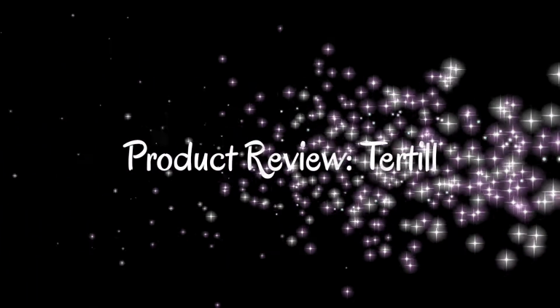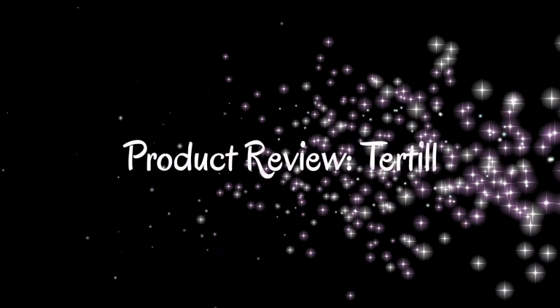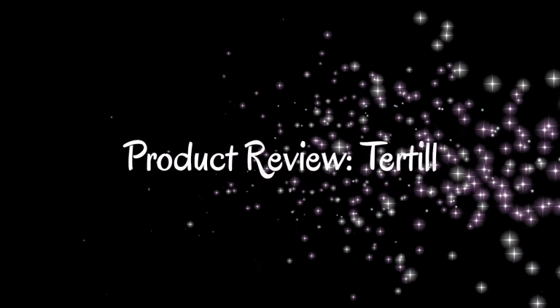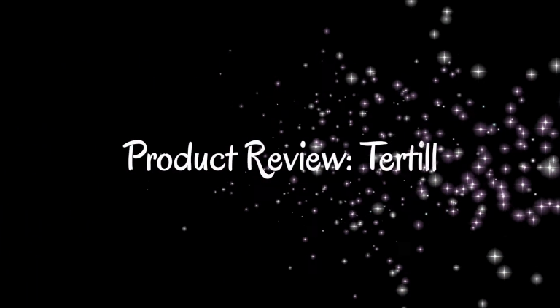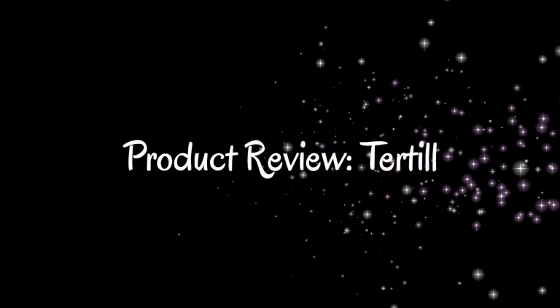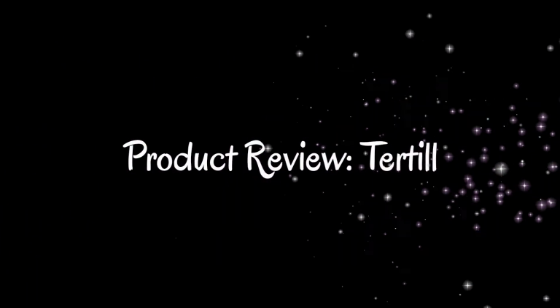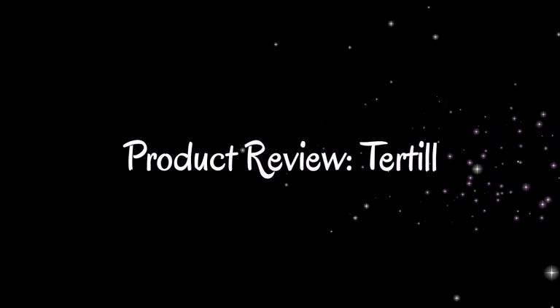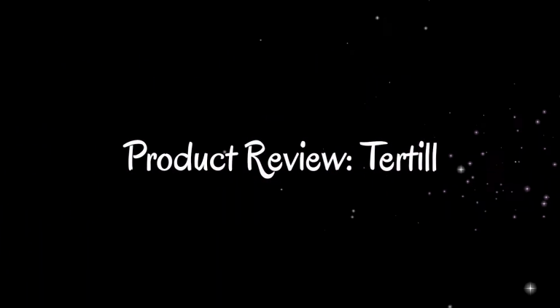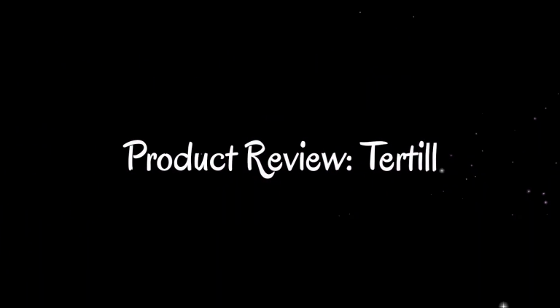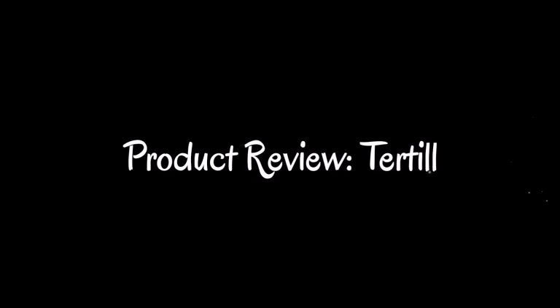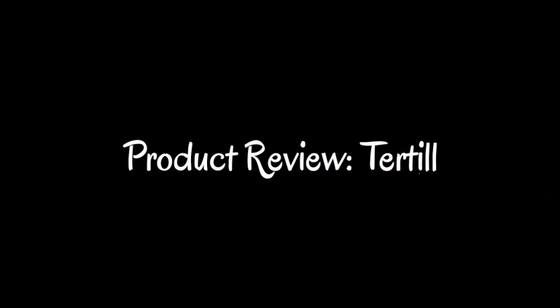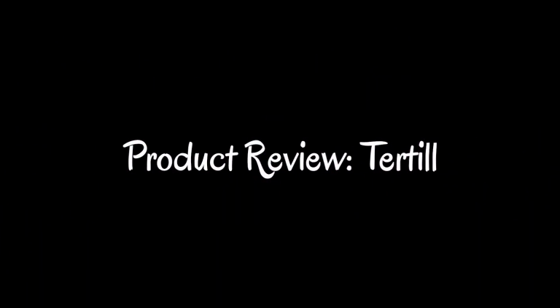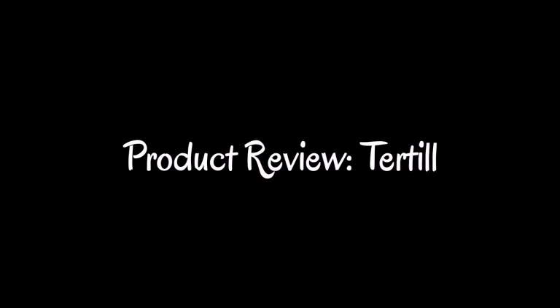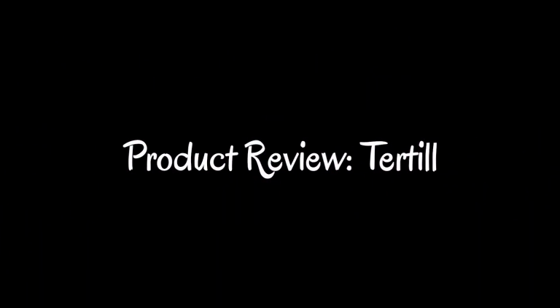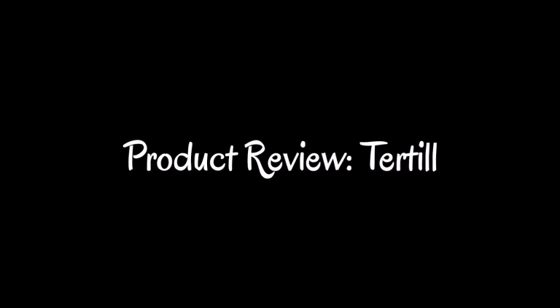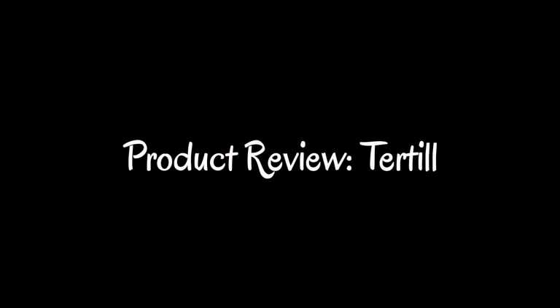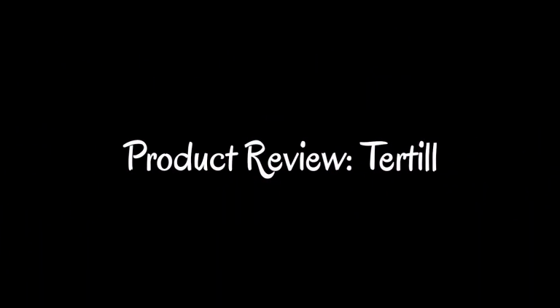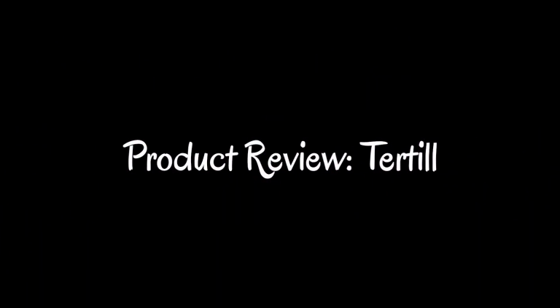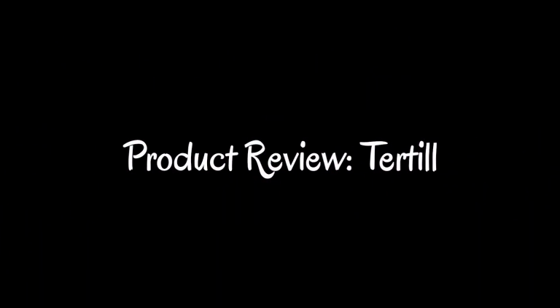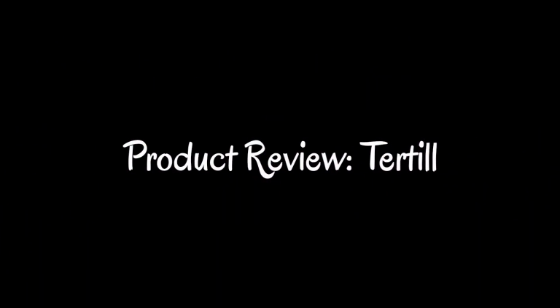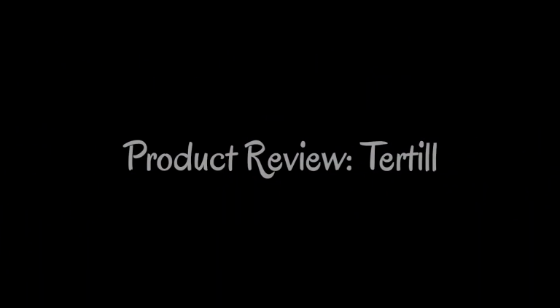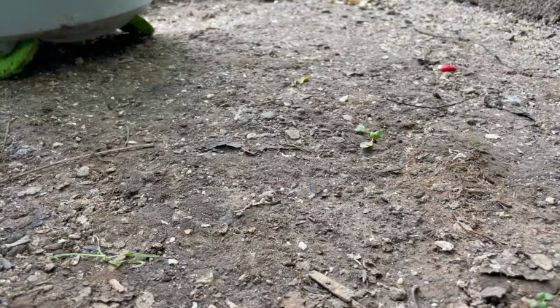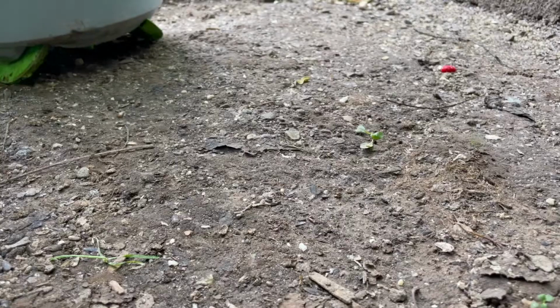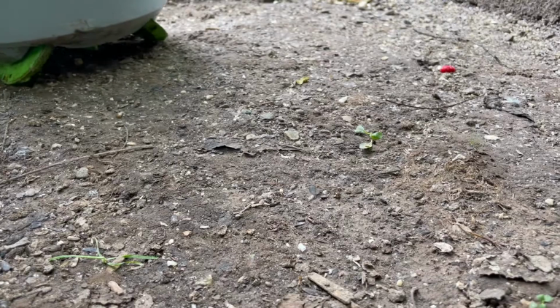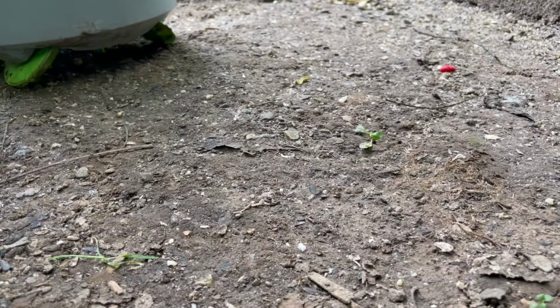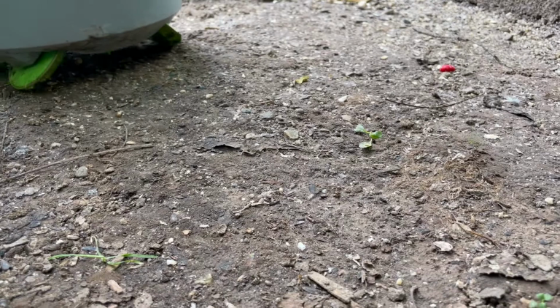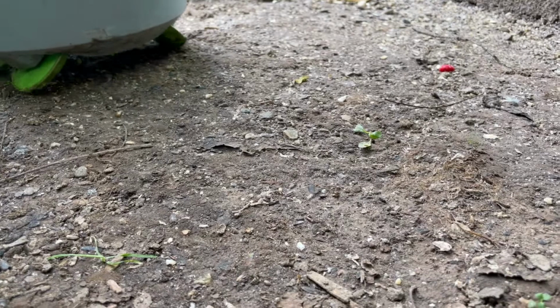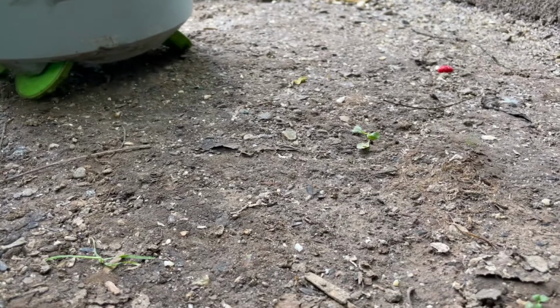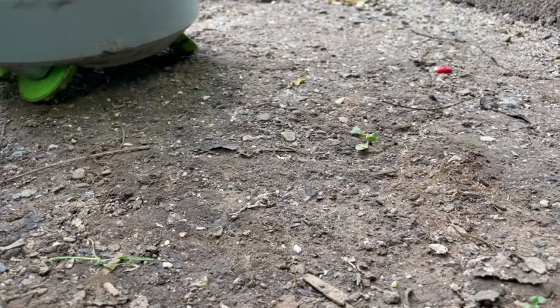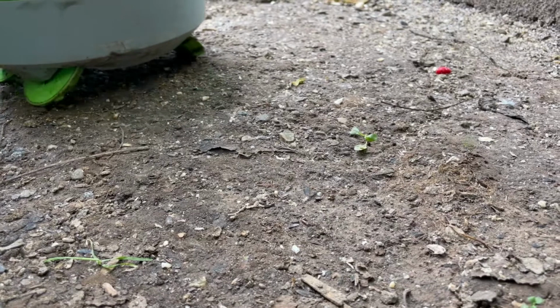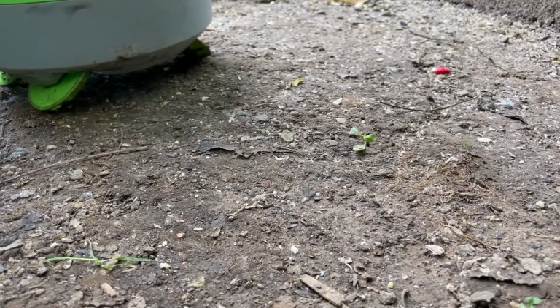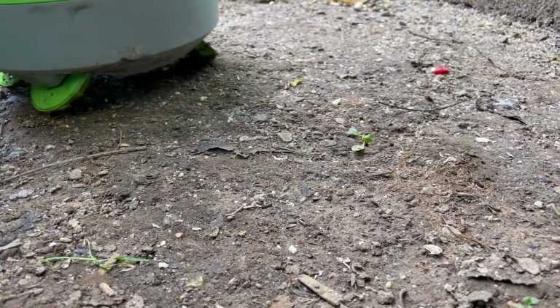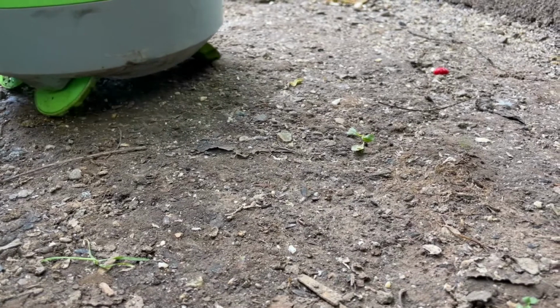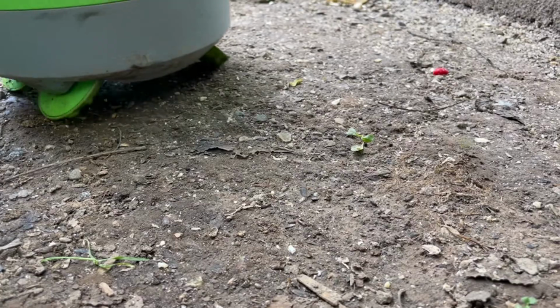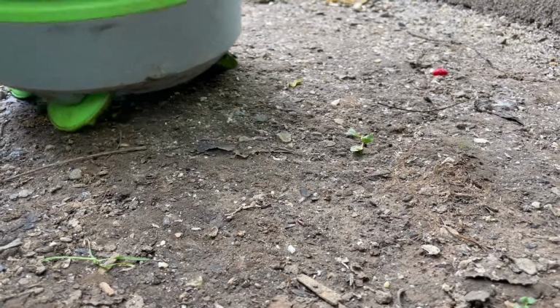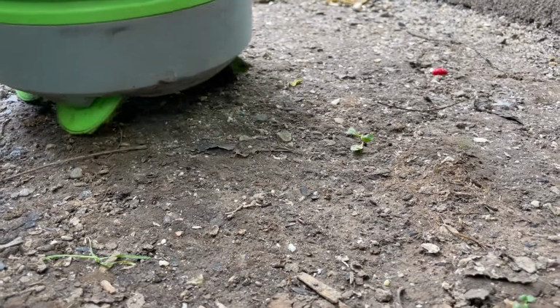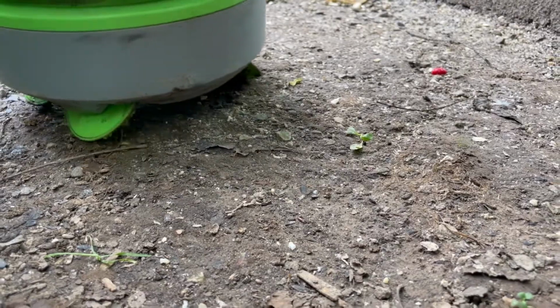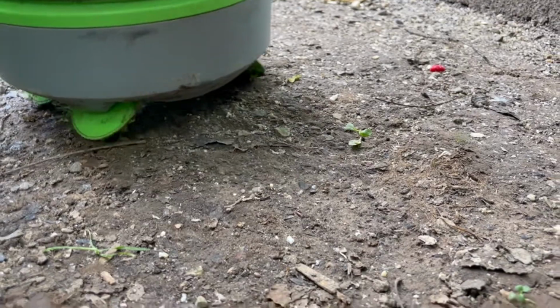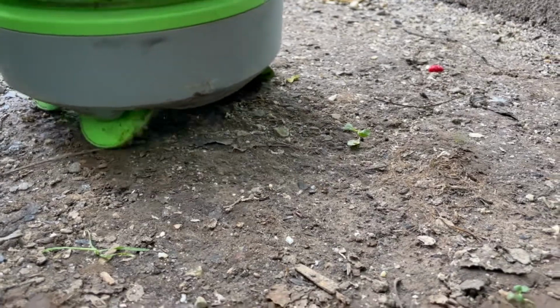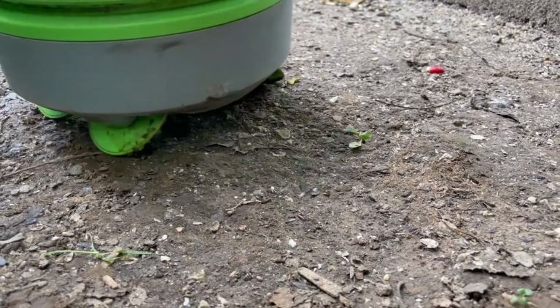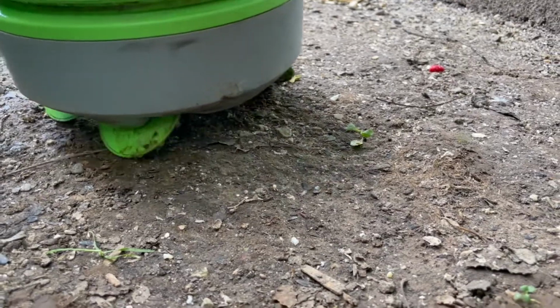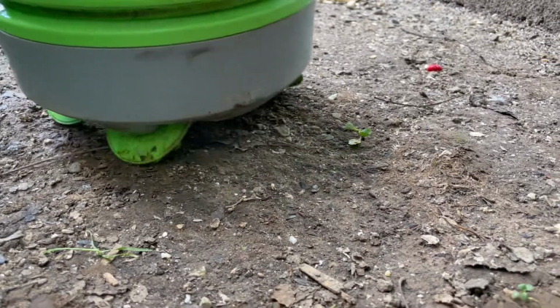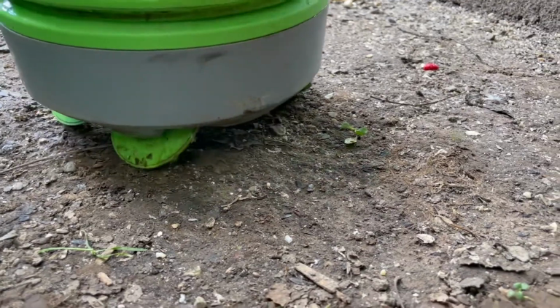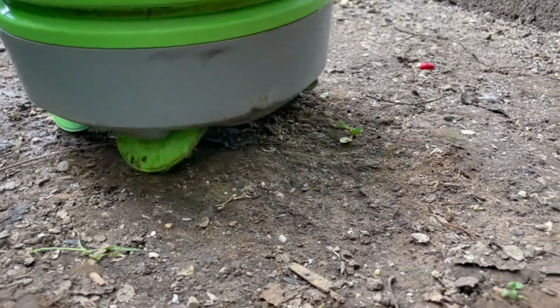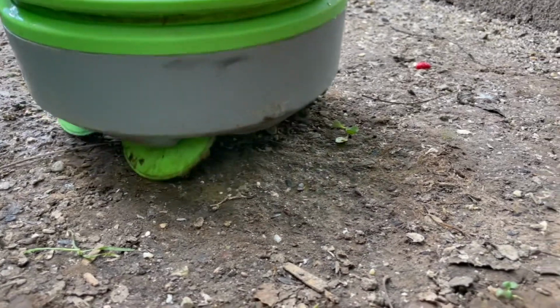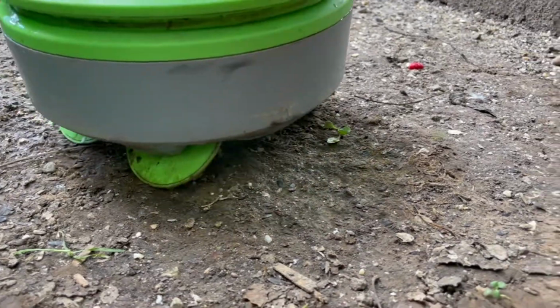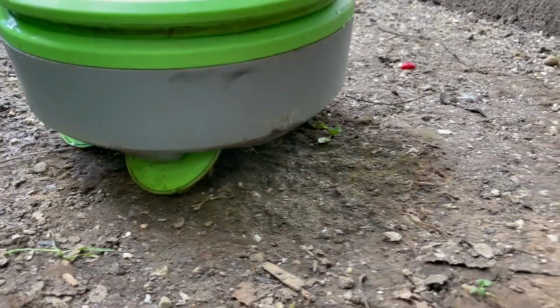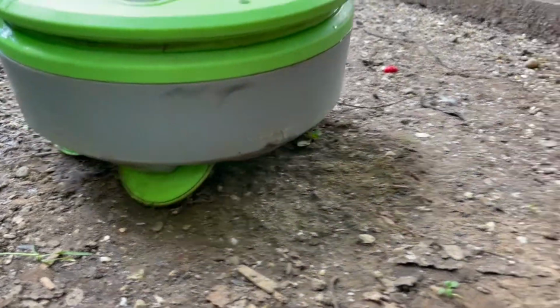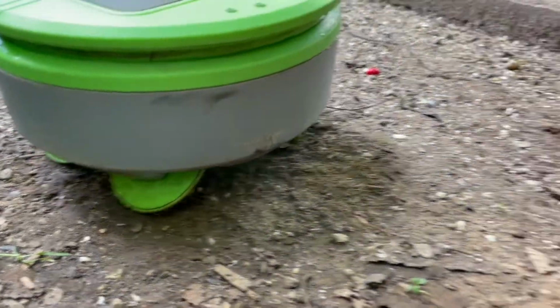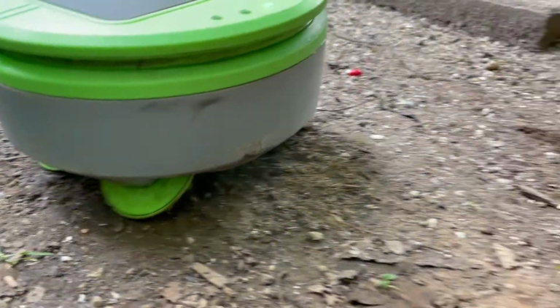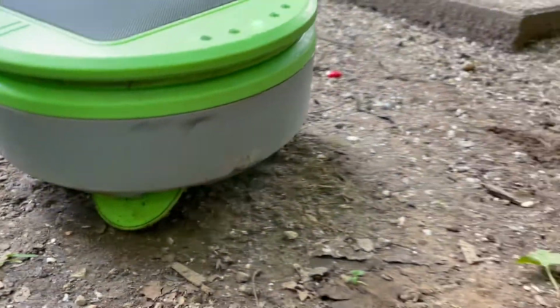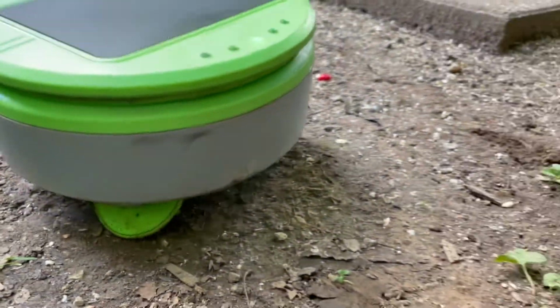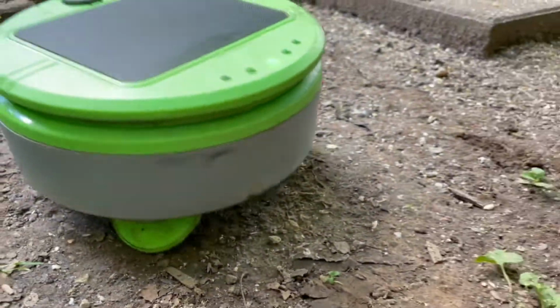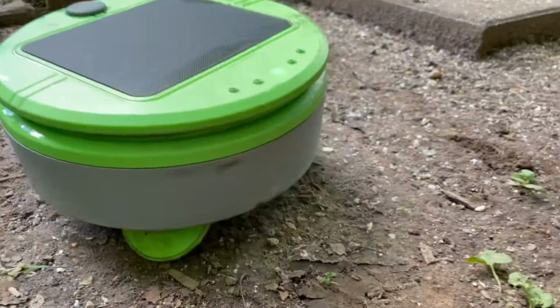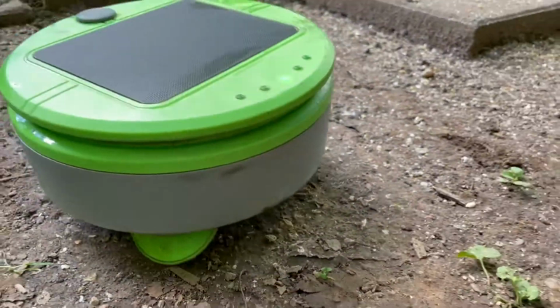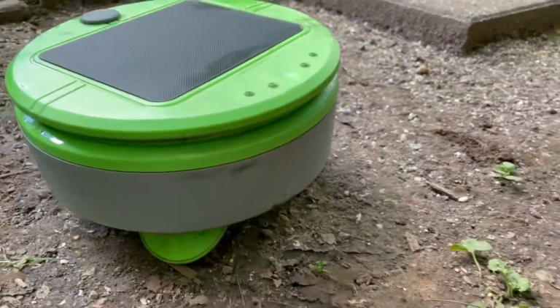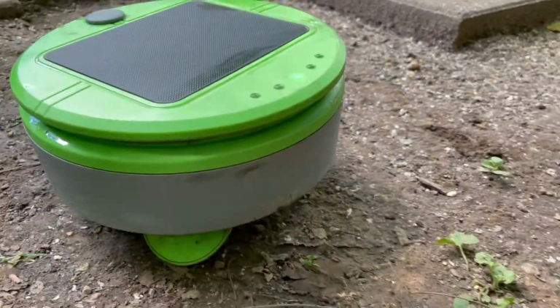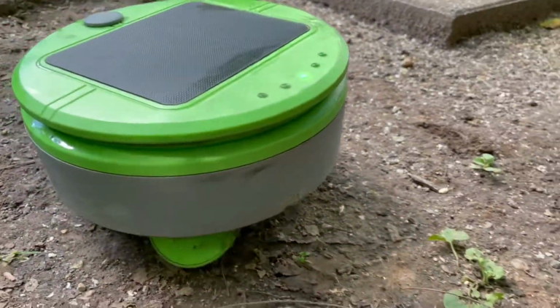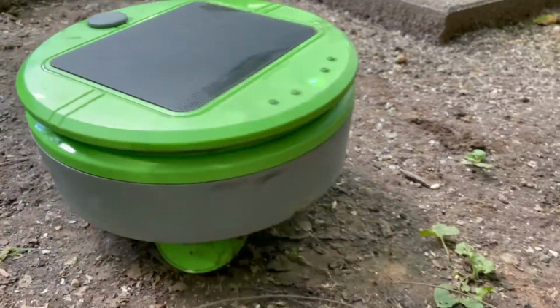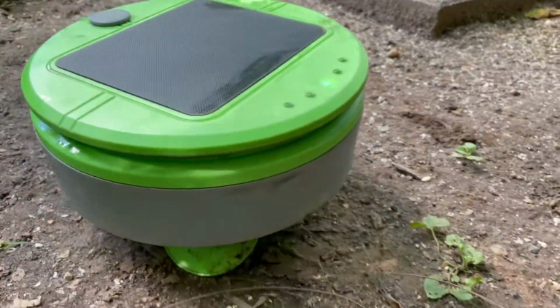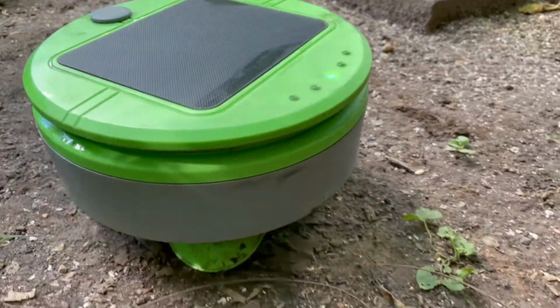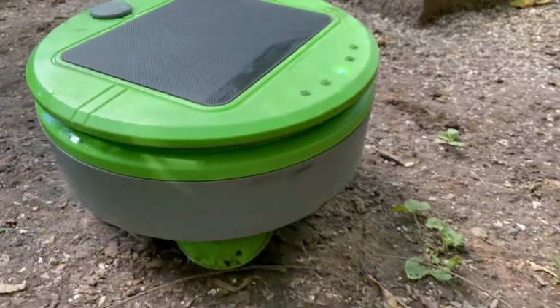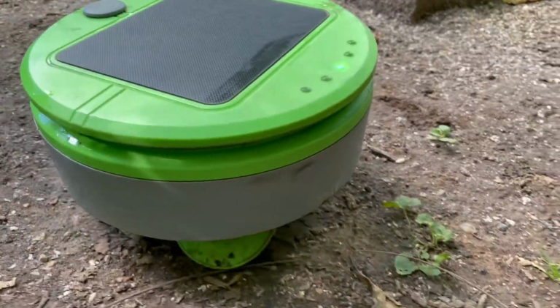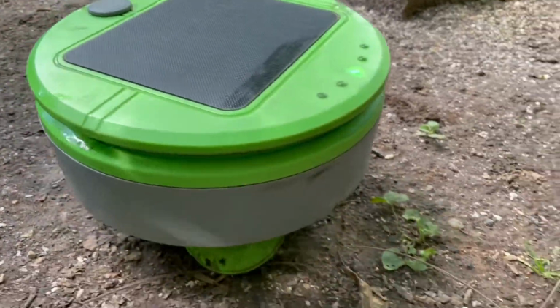Earlier in 2021, I had the opportunity to demo and evaluate the new Turtle, a weeding robot for your garden.